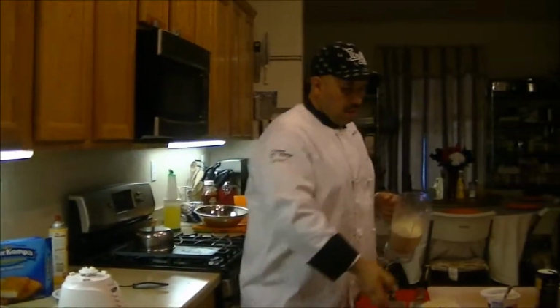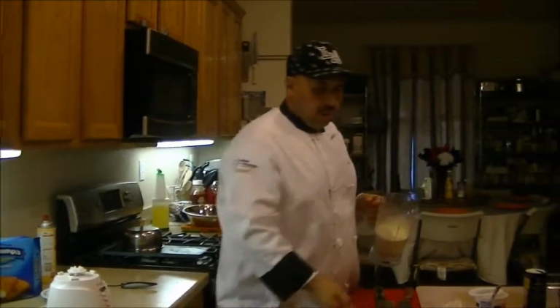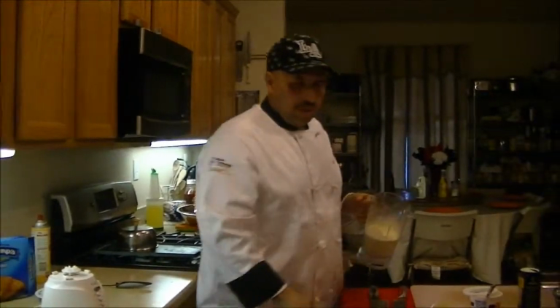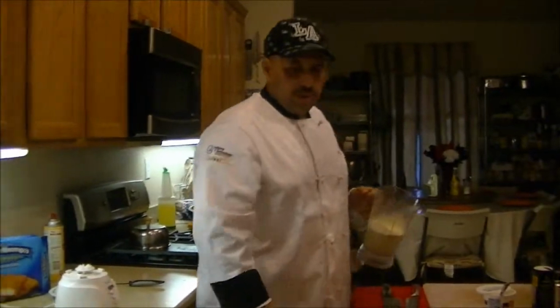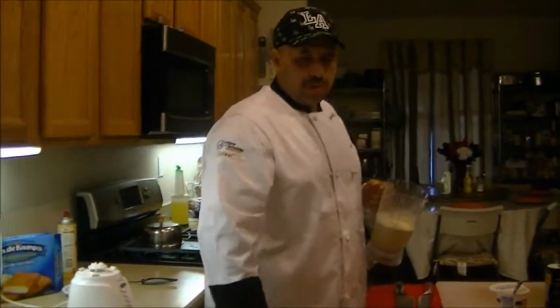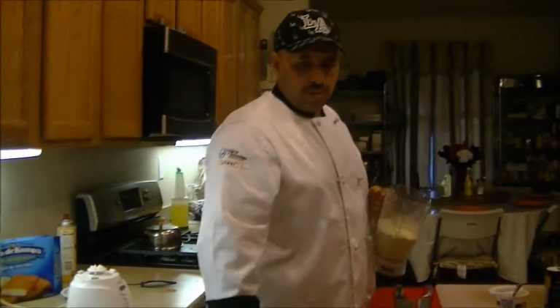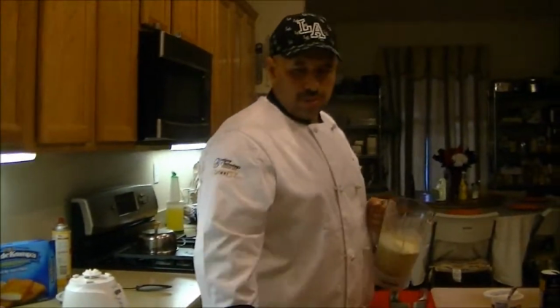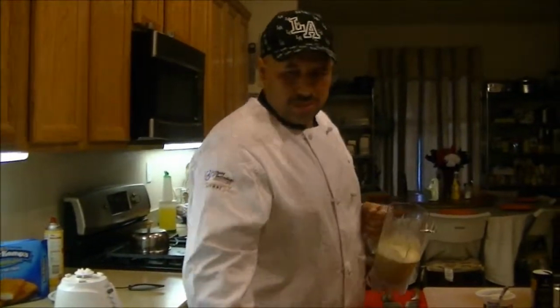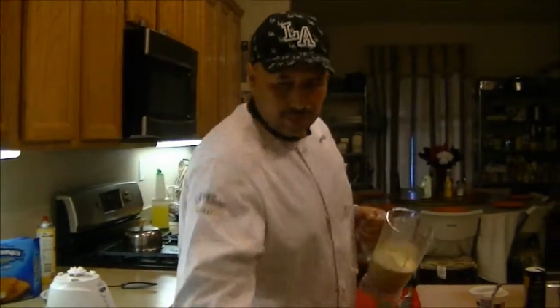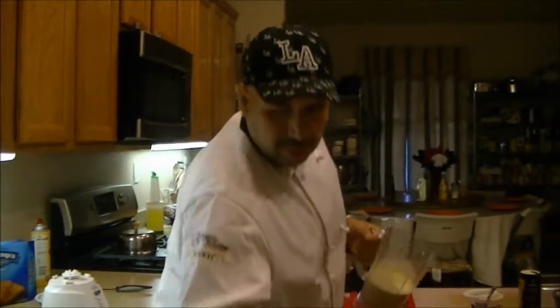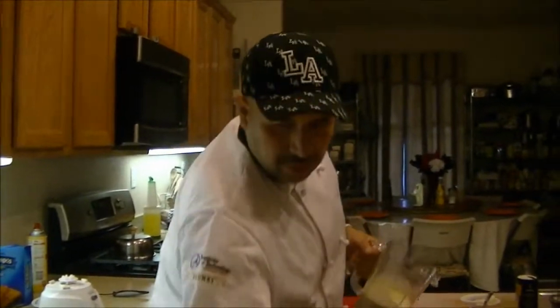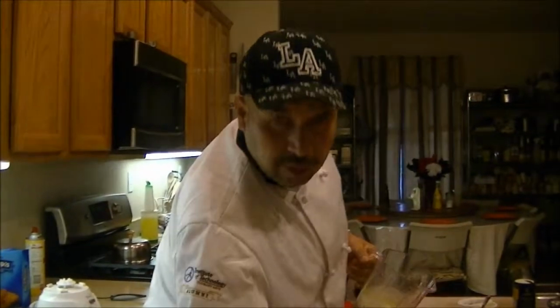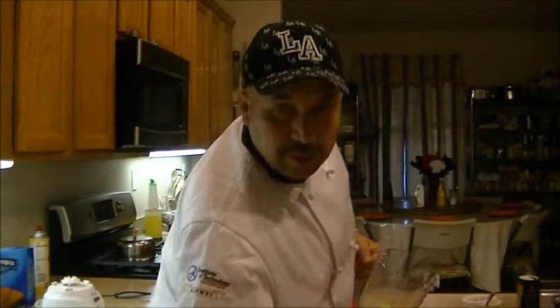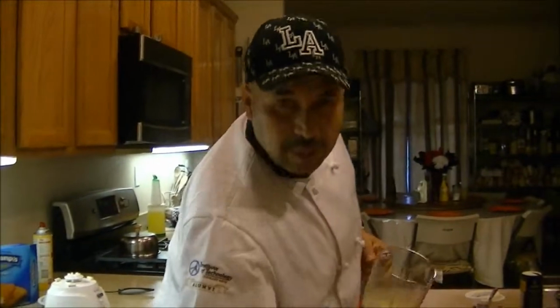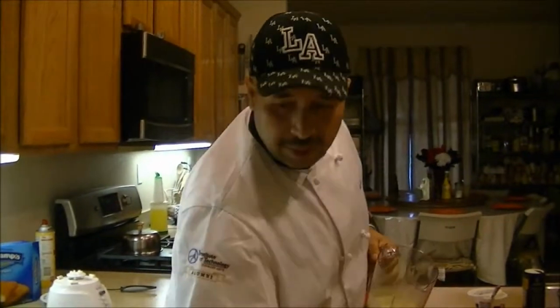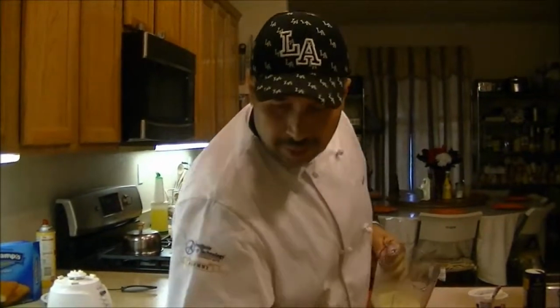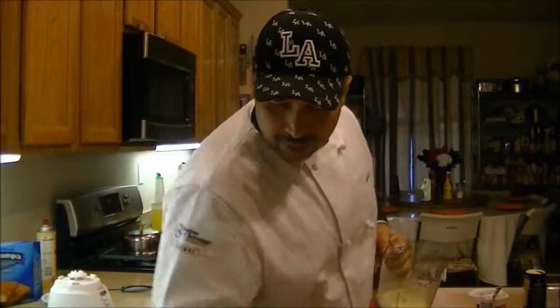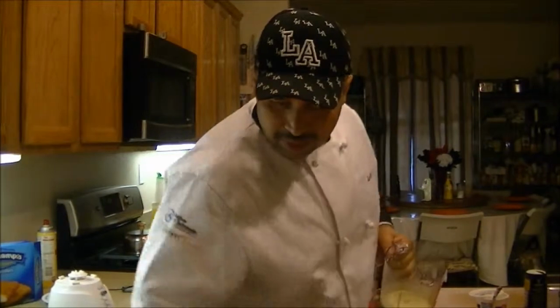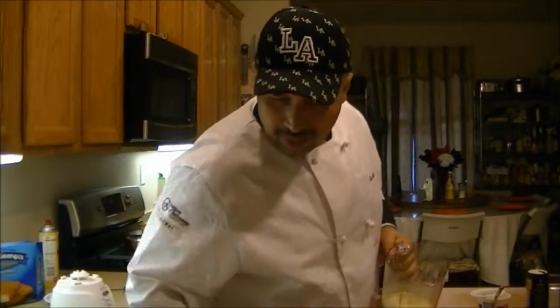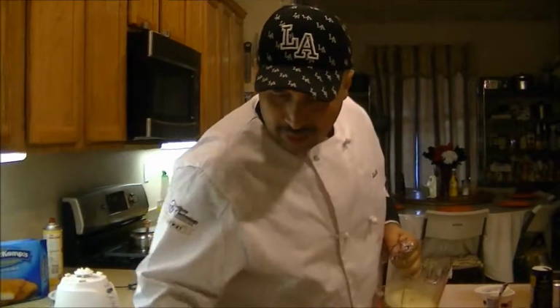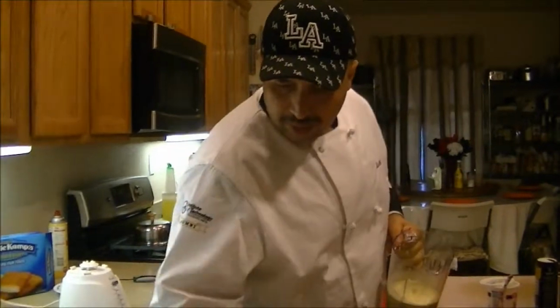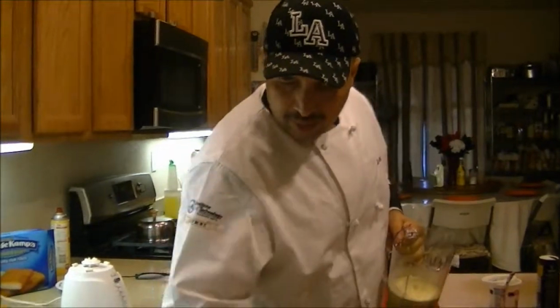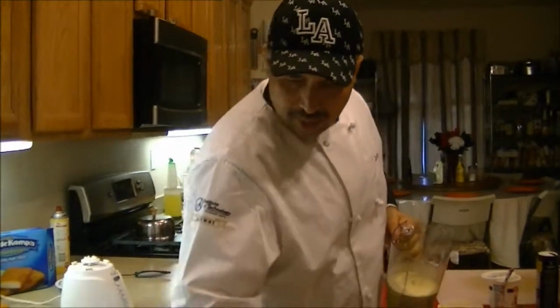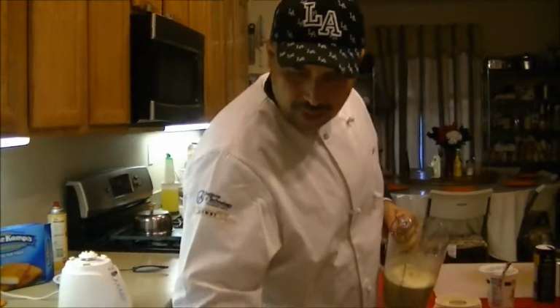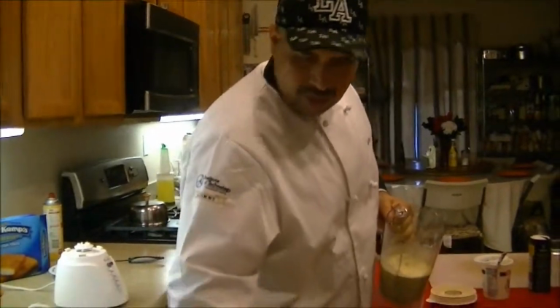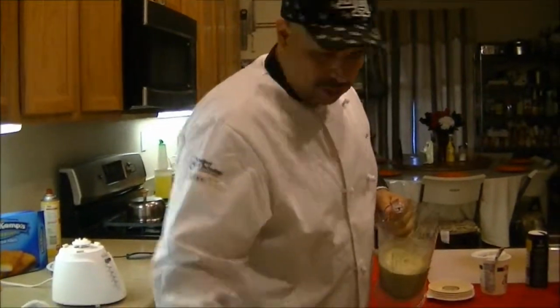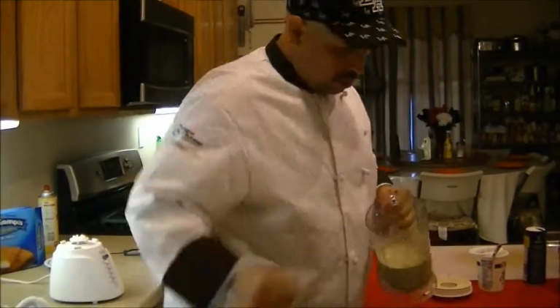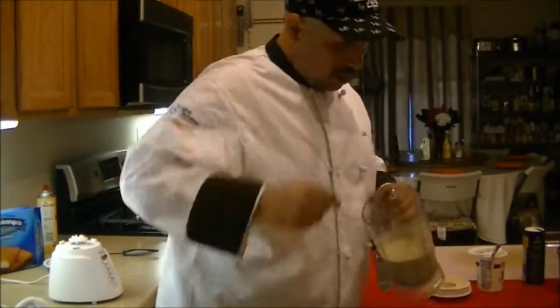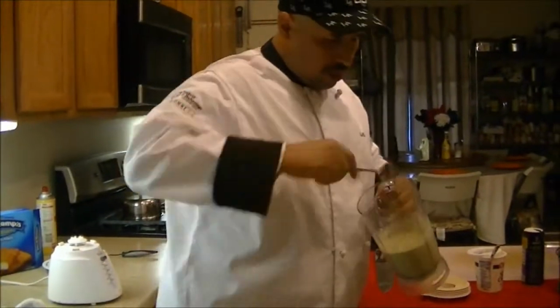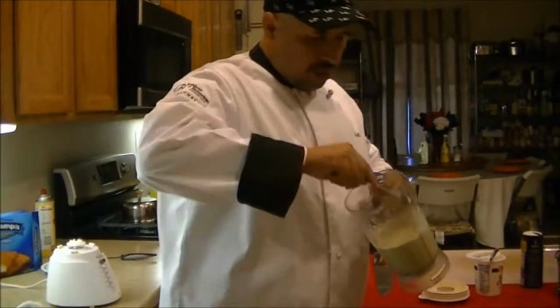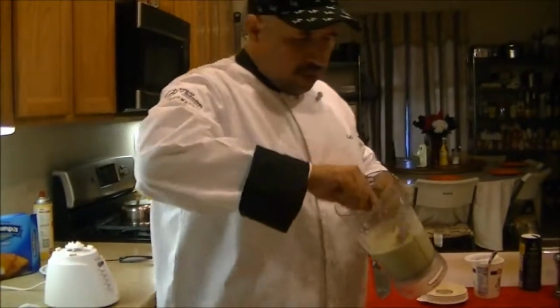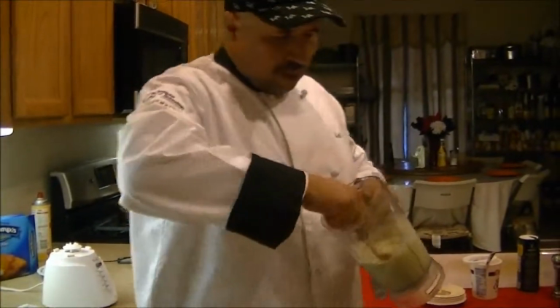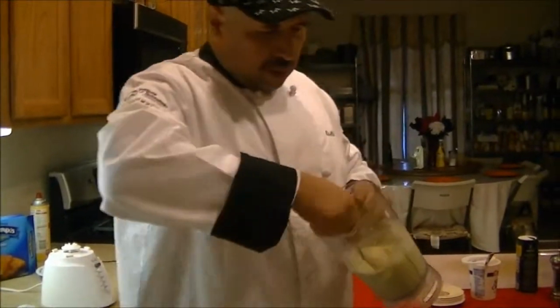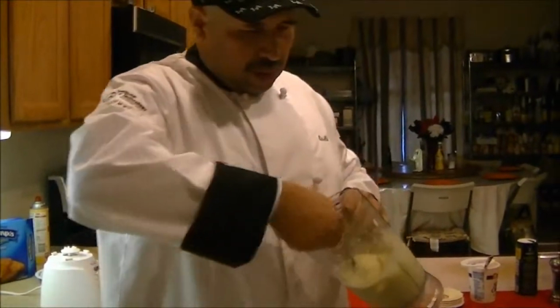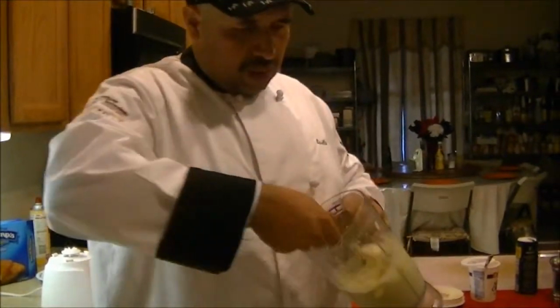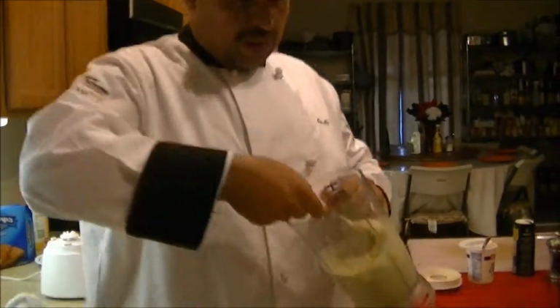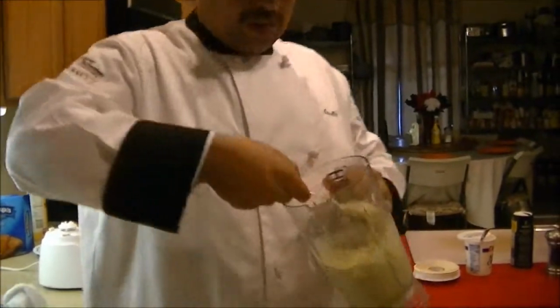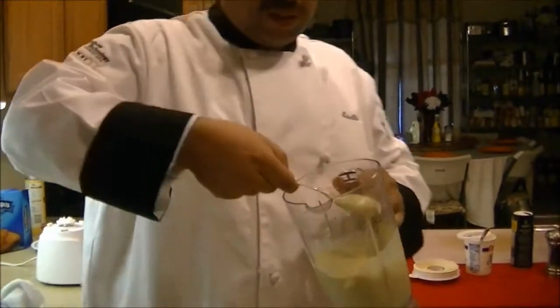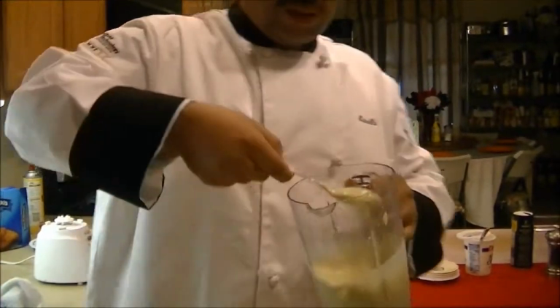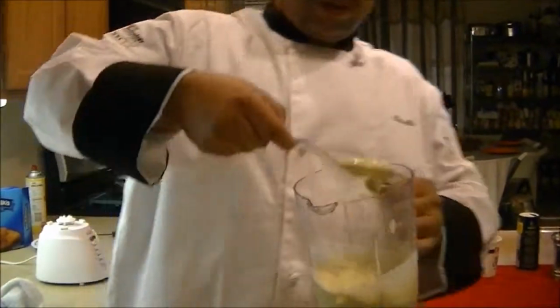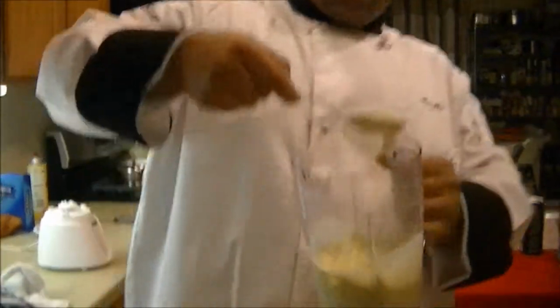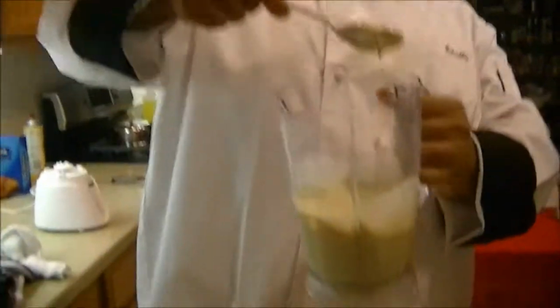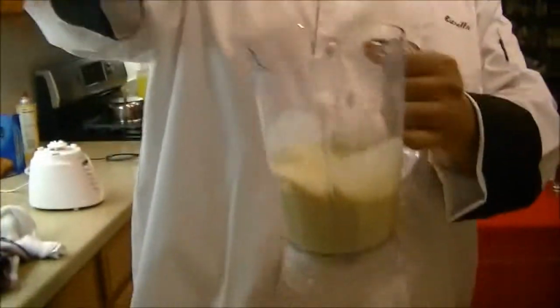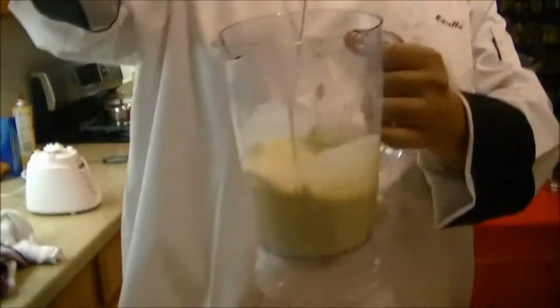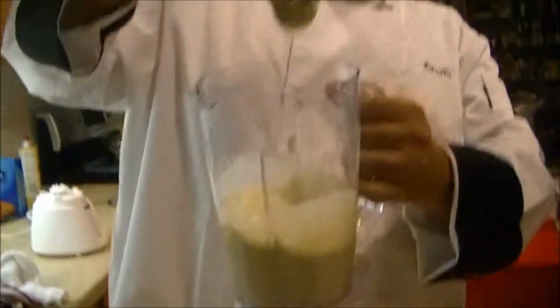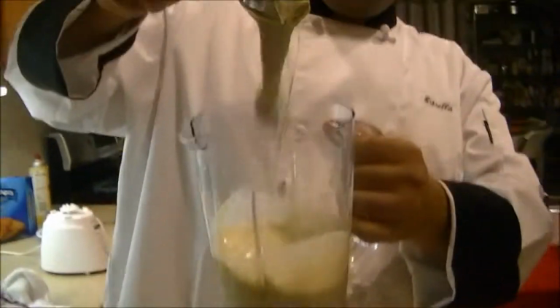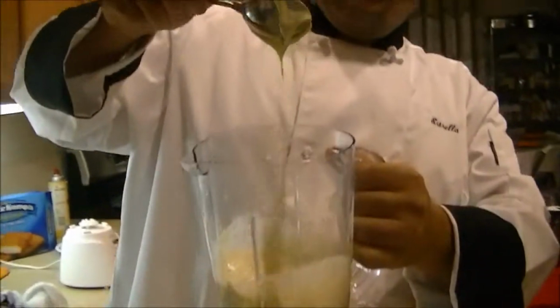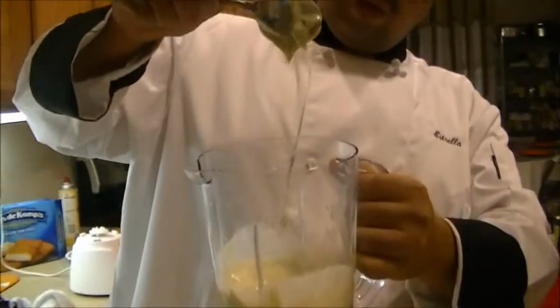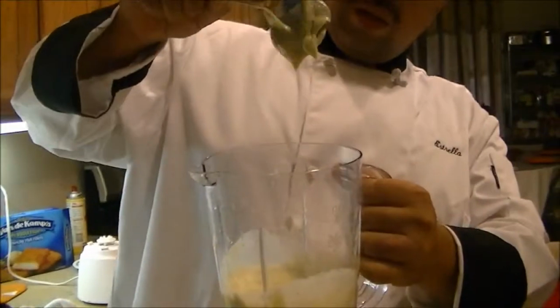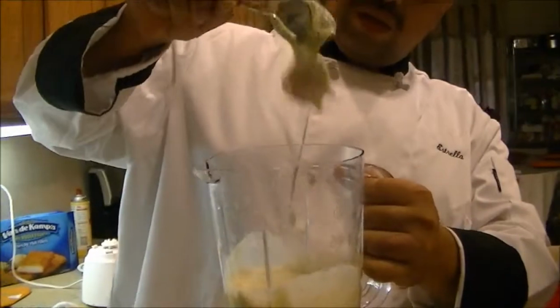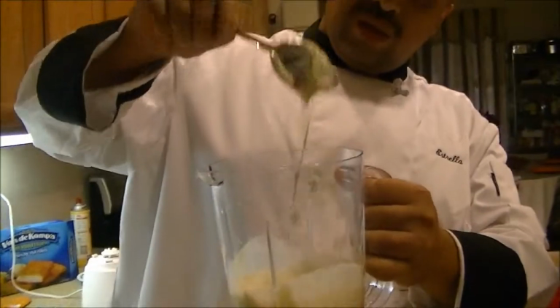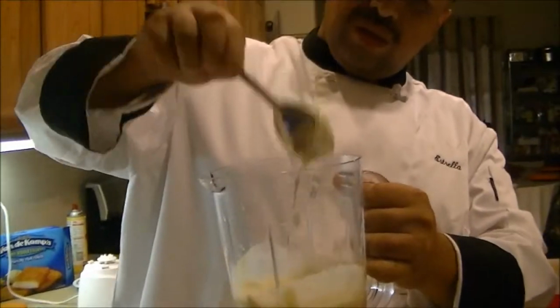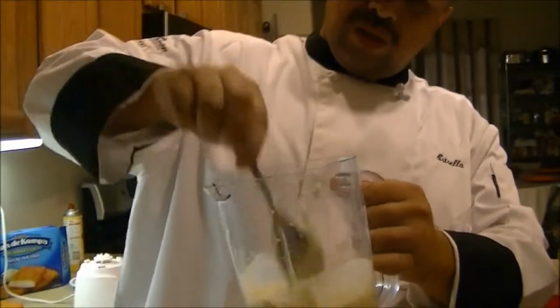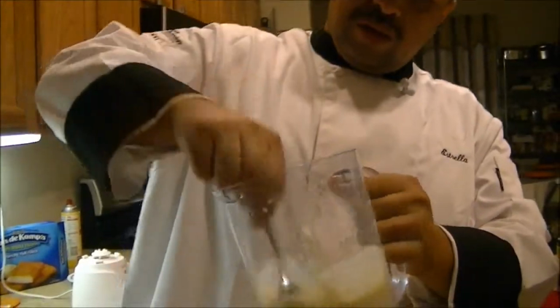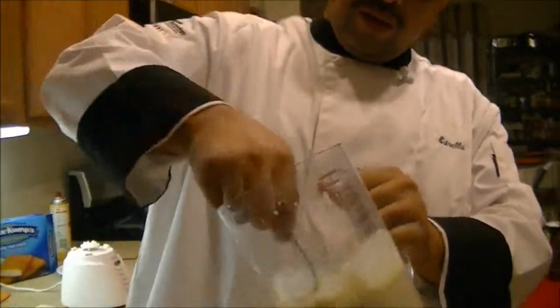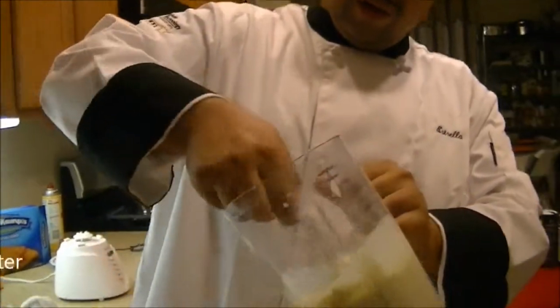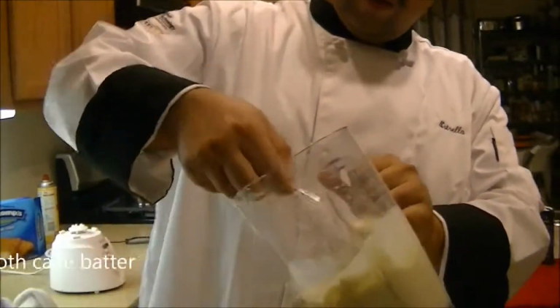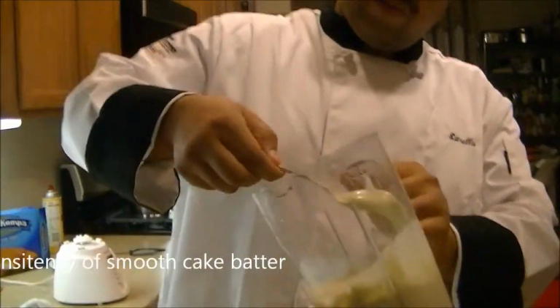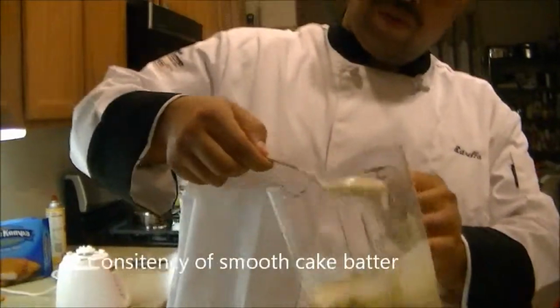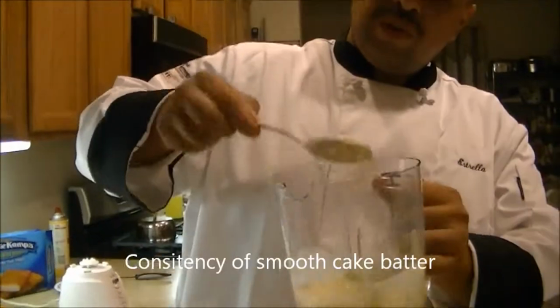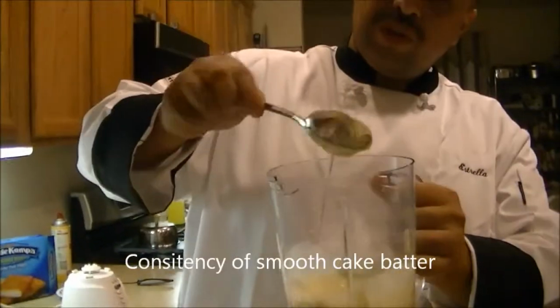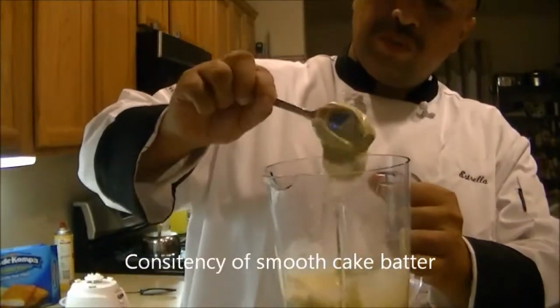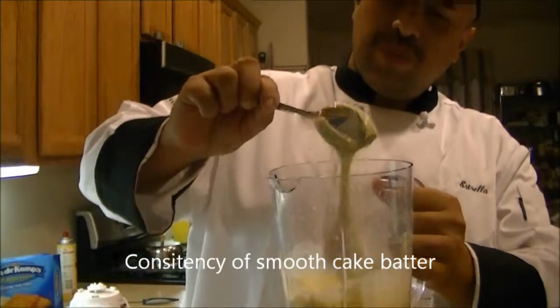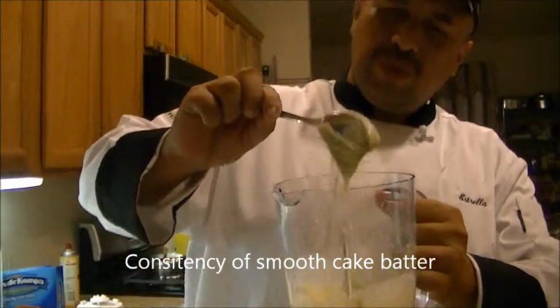Now you're going to be able to see the consistency of it. See that? Very smooth.